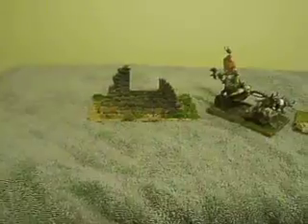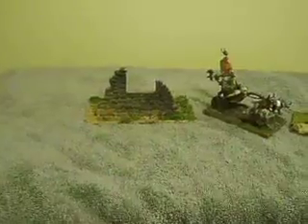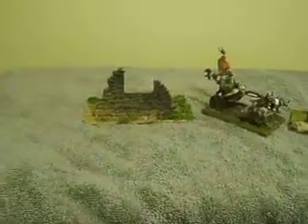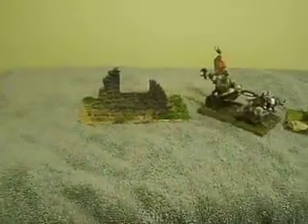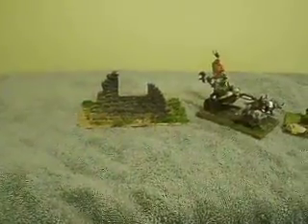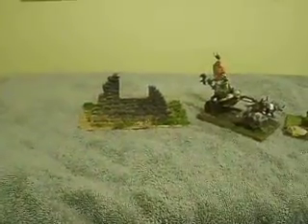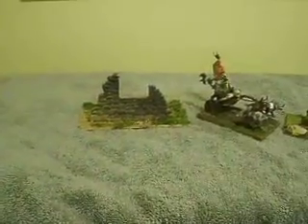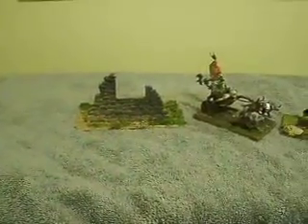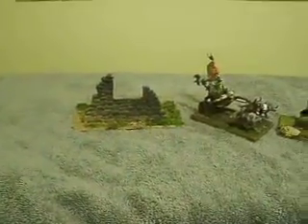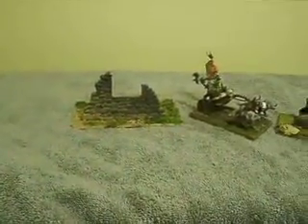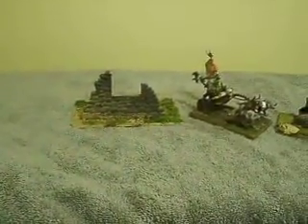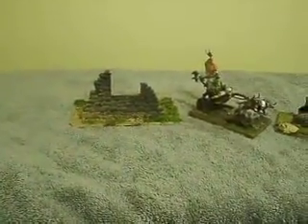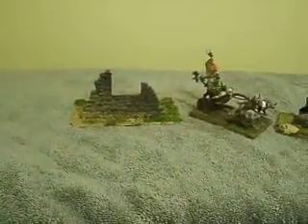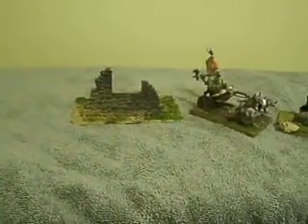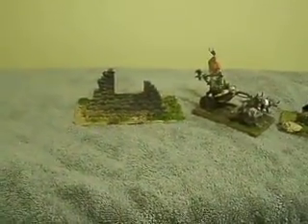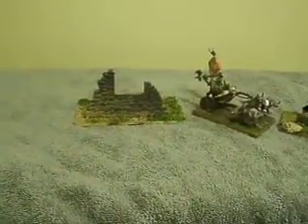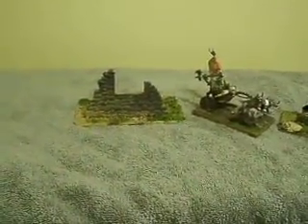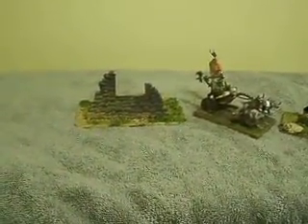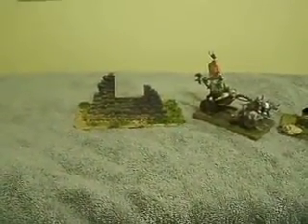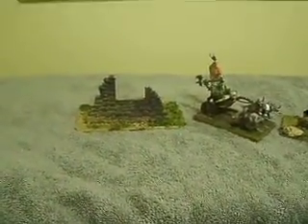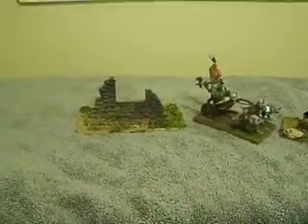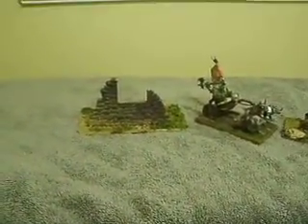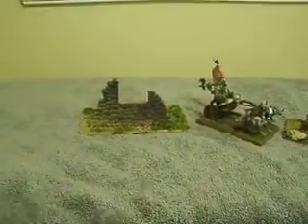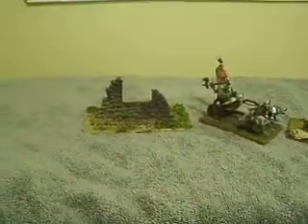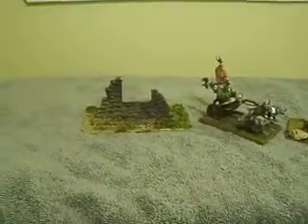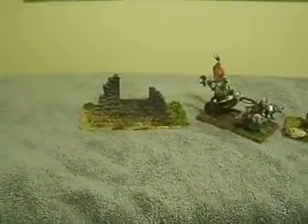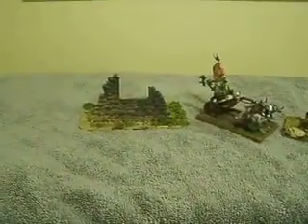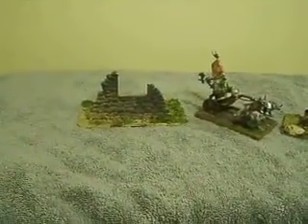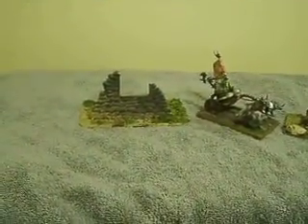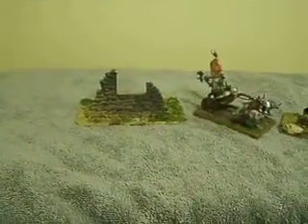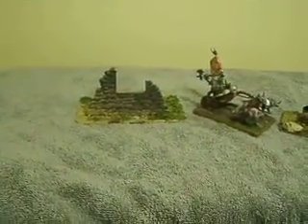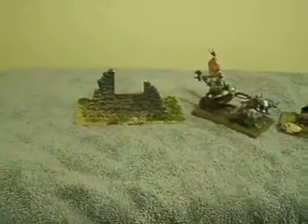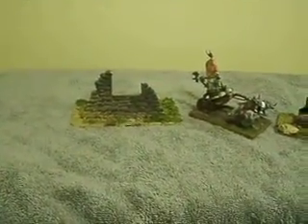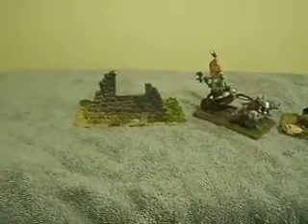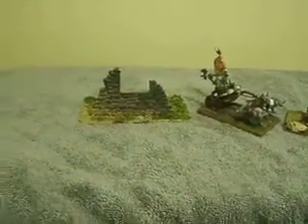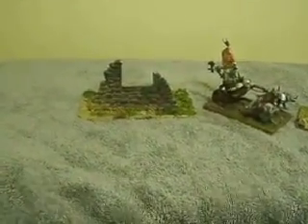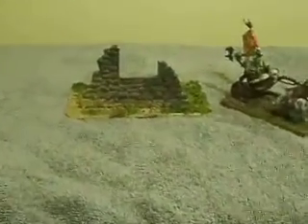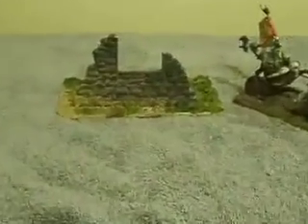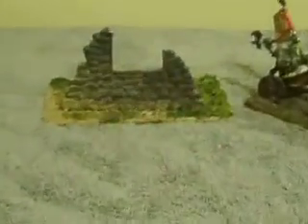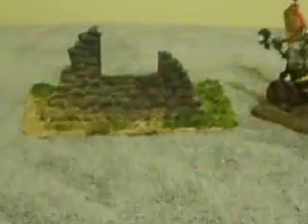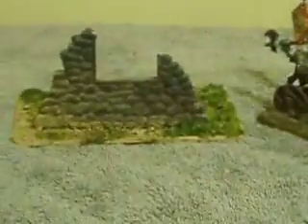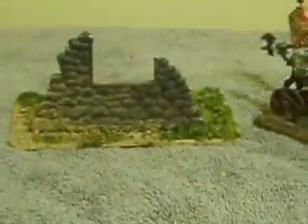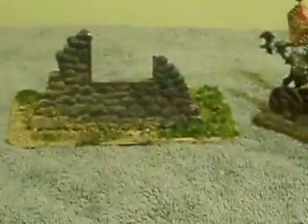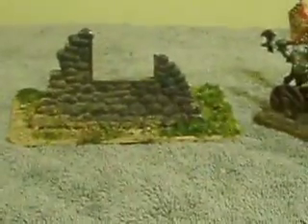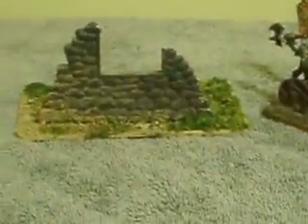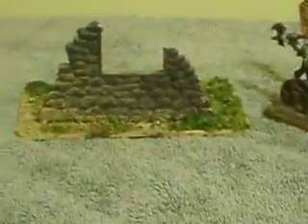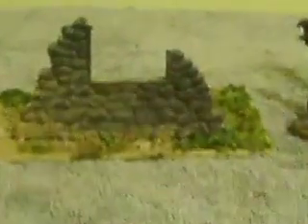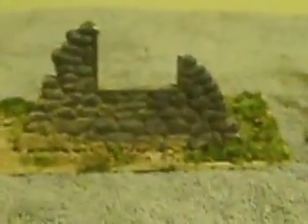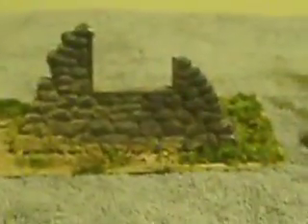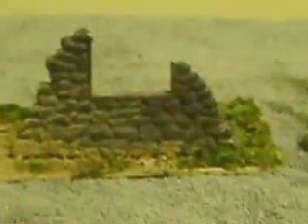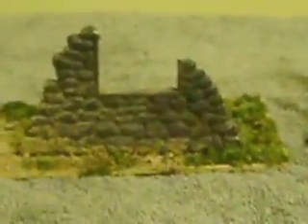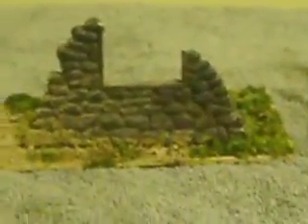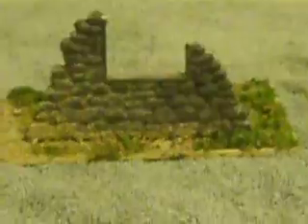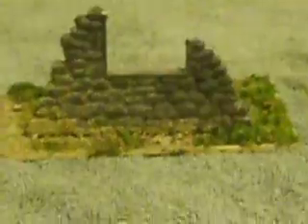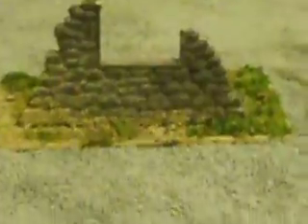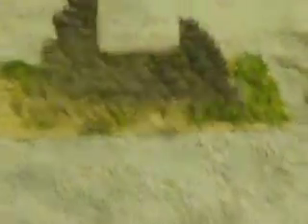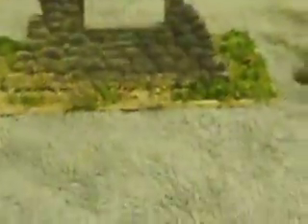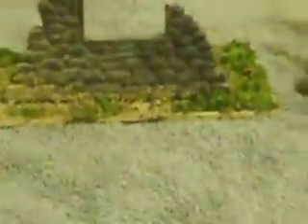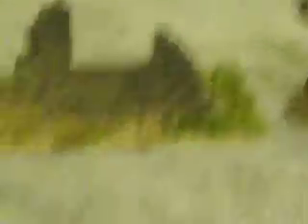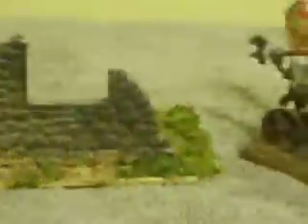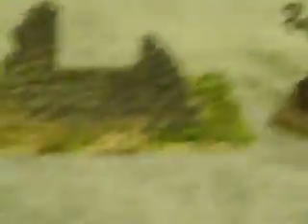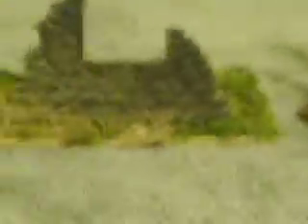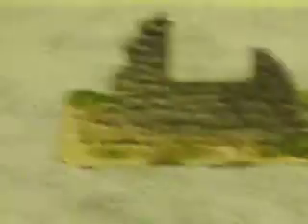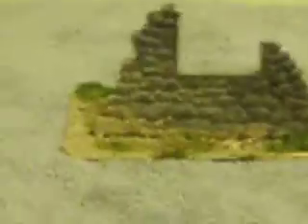Hello YouTube! Decided to try some hot gluing and these are the results.